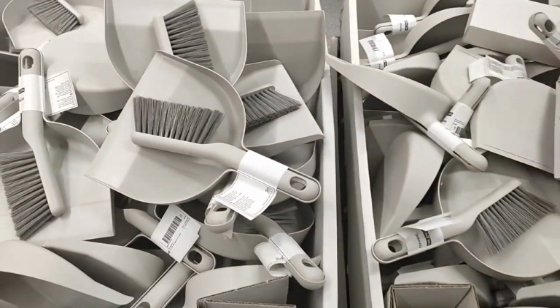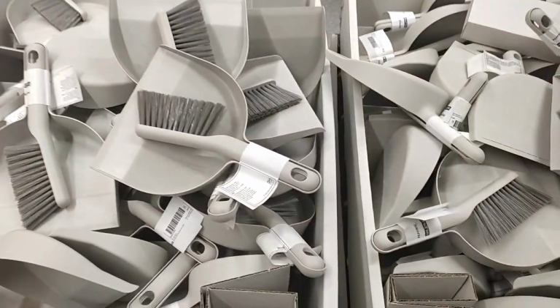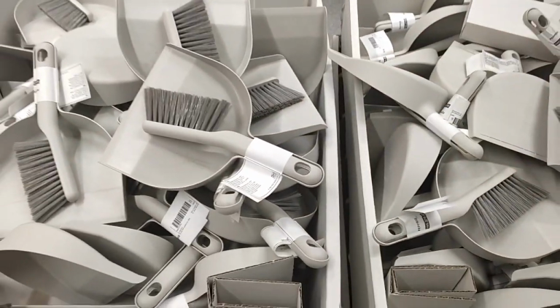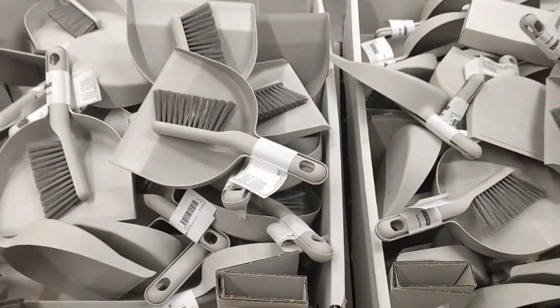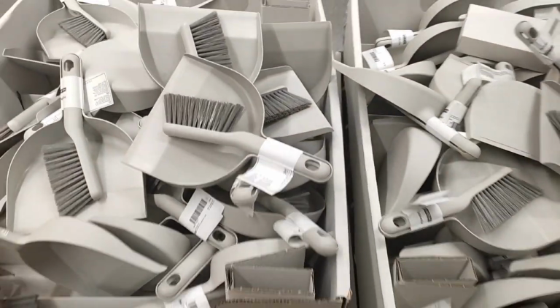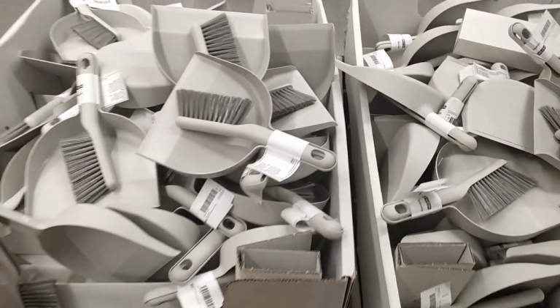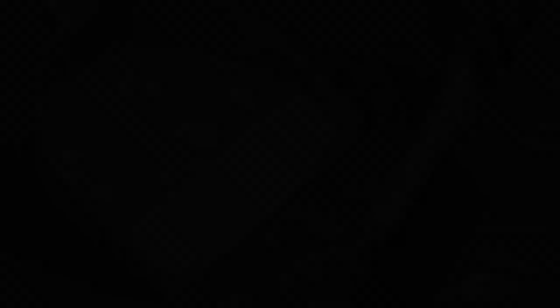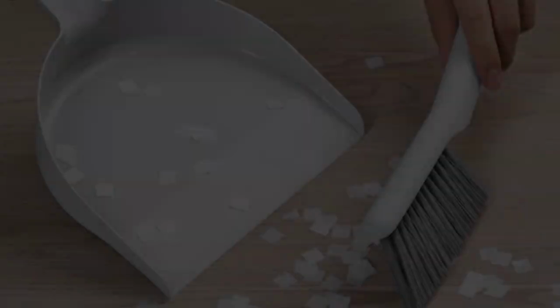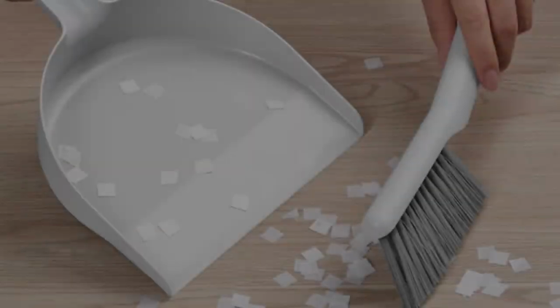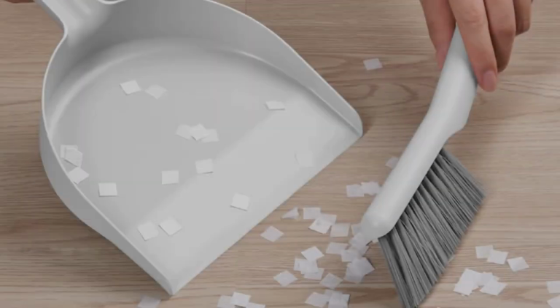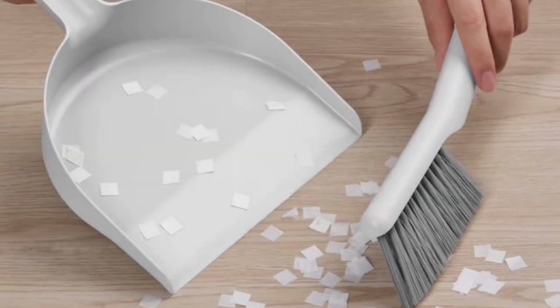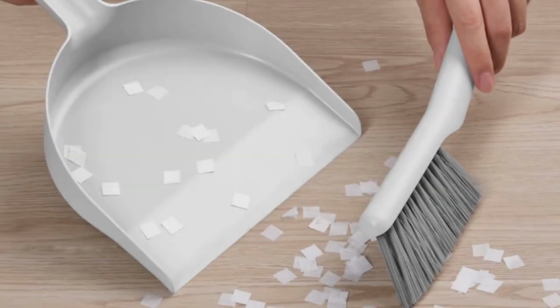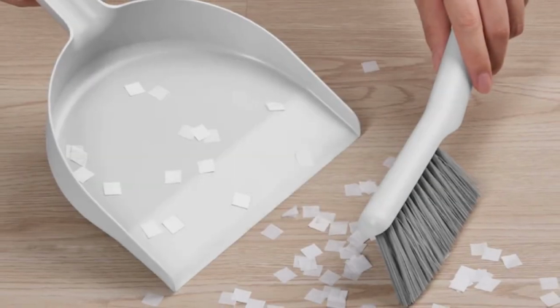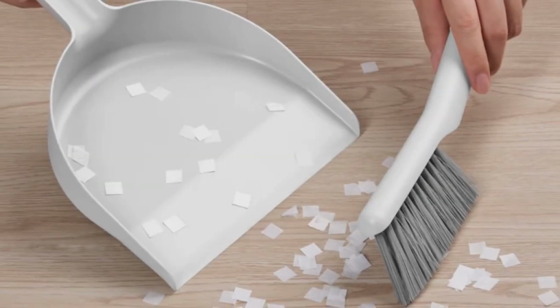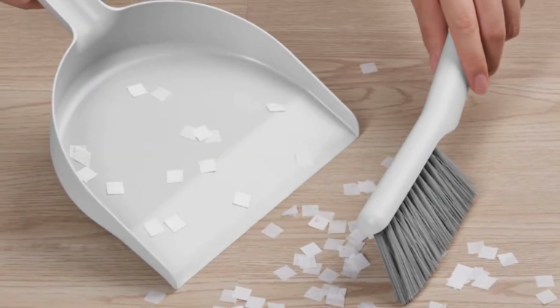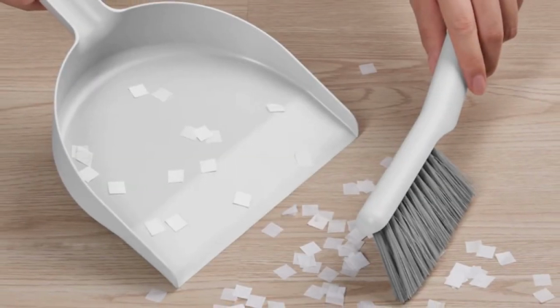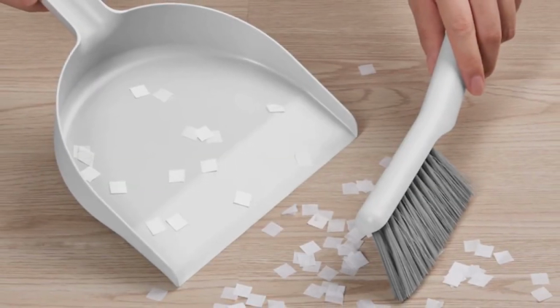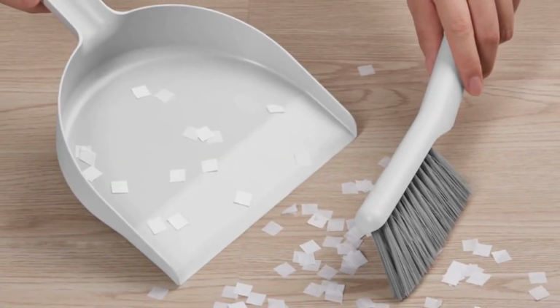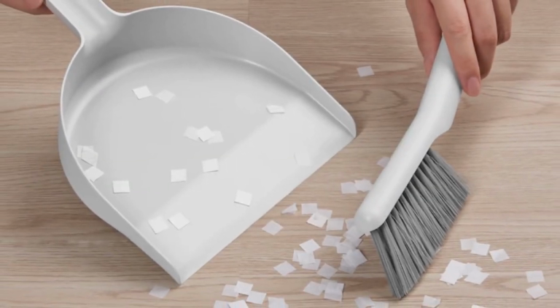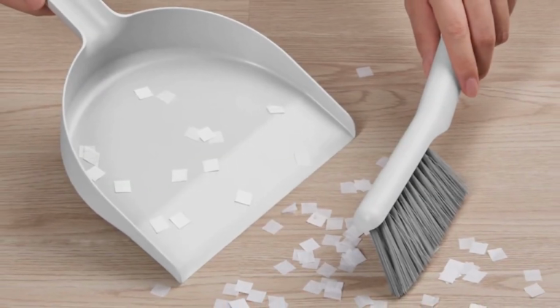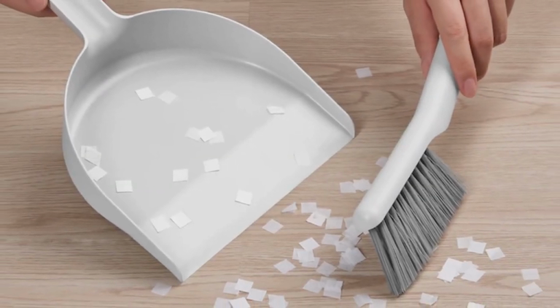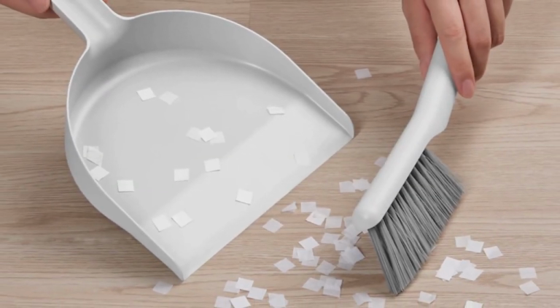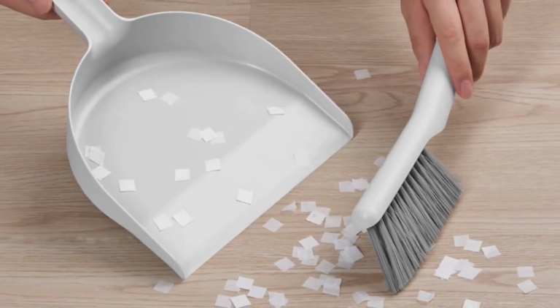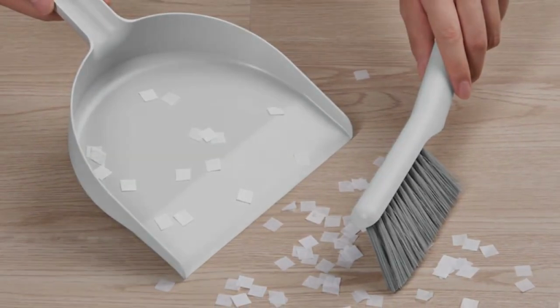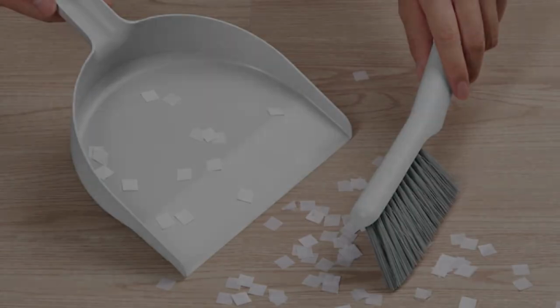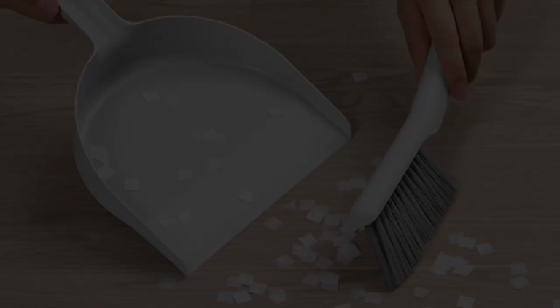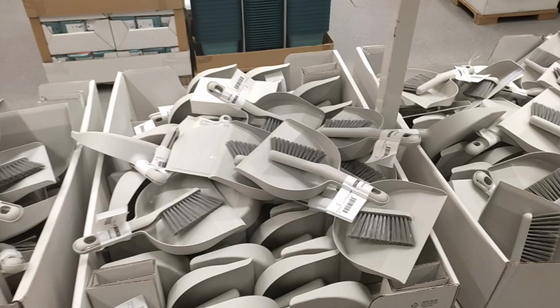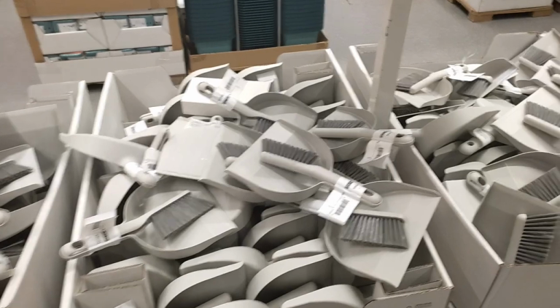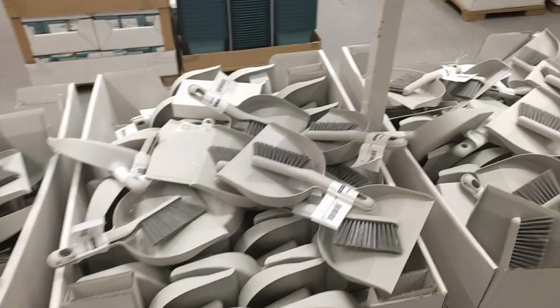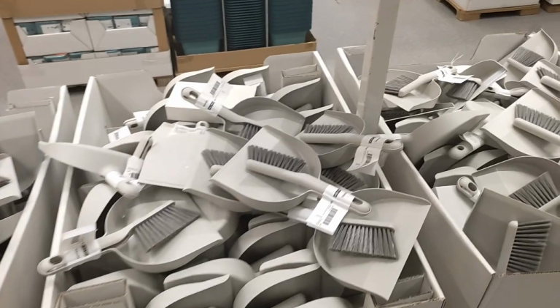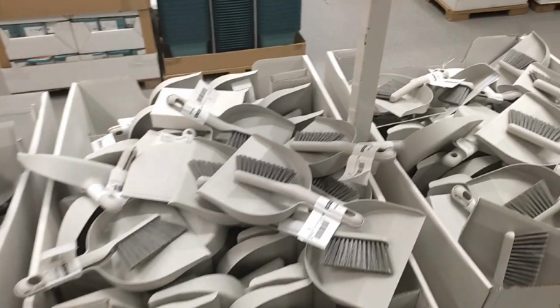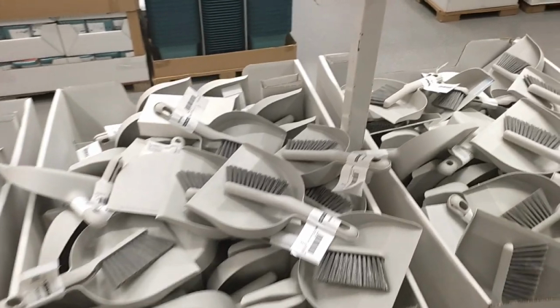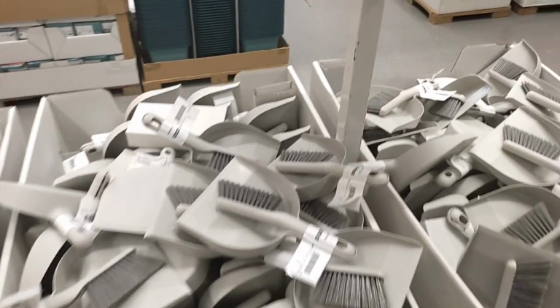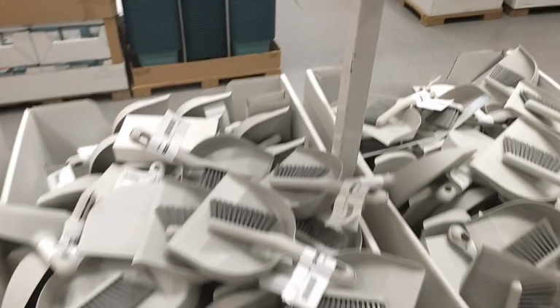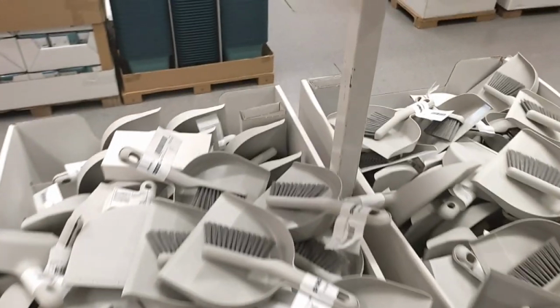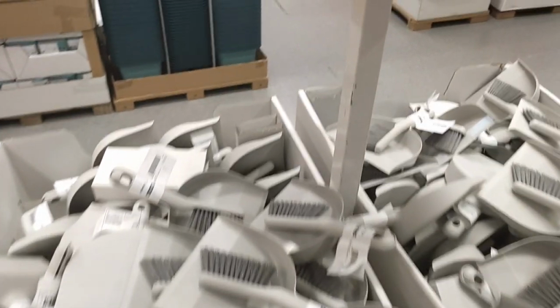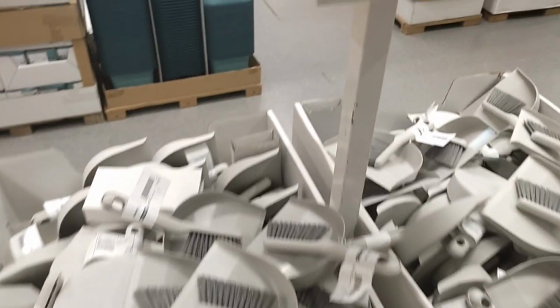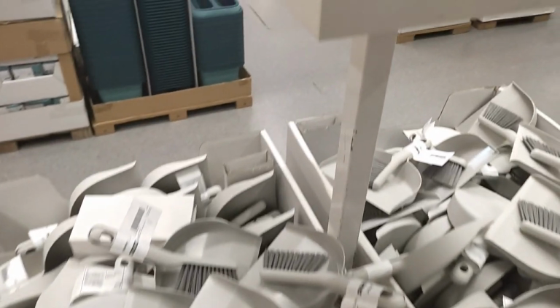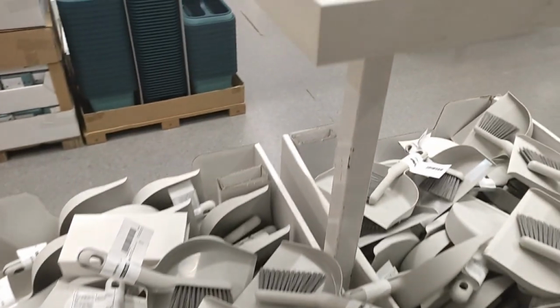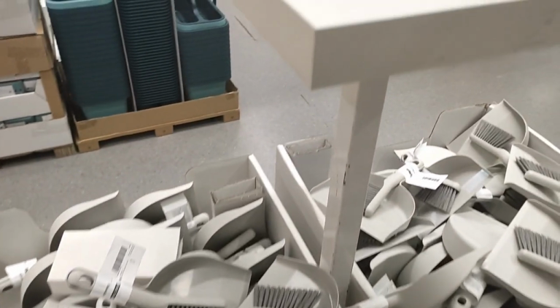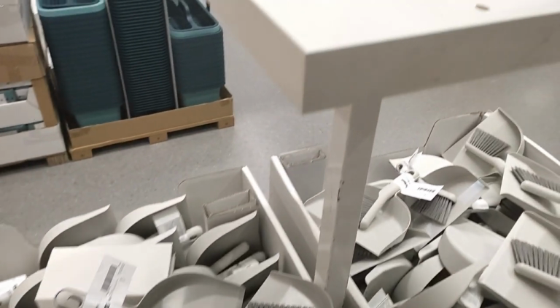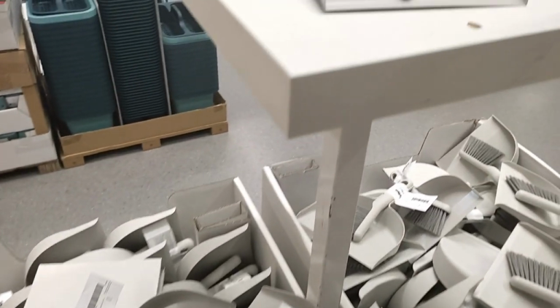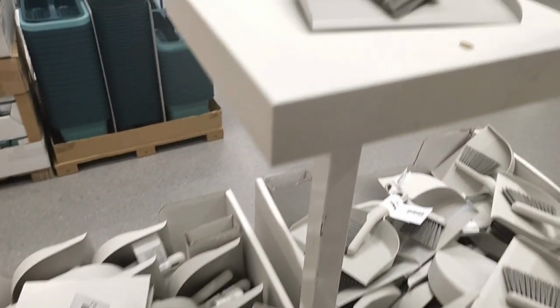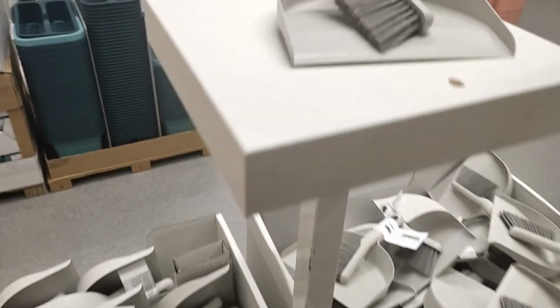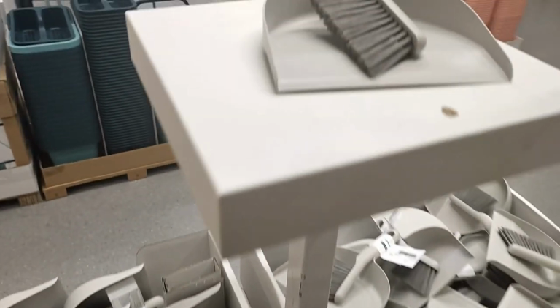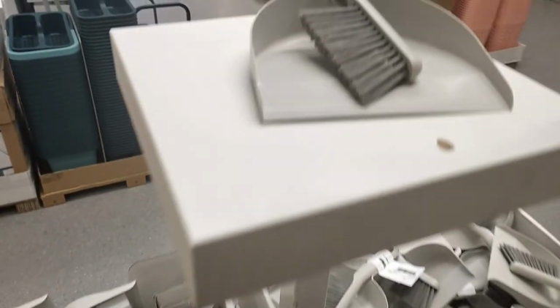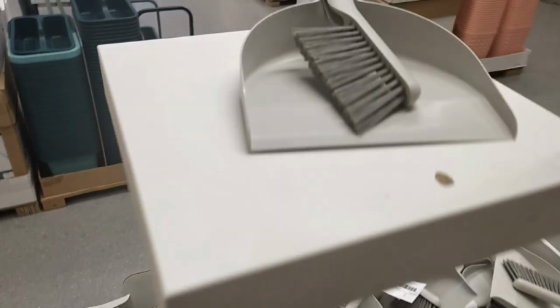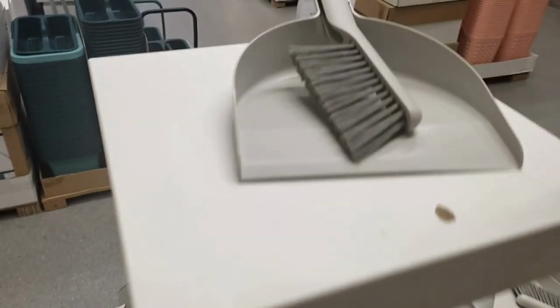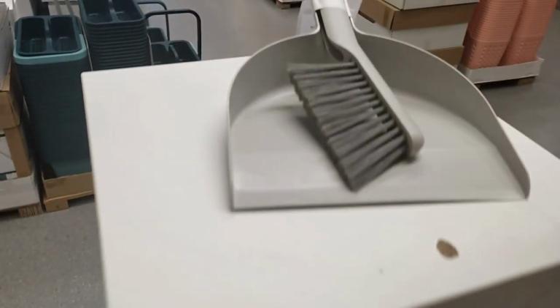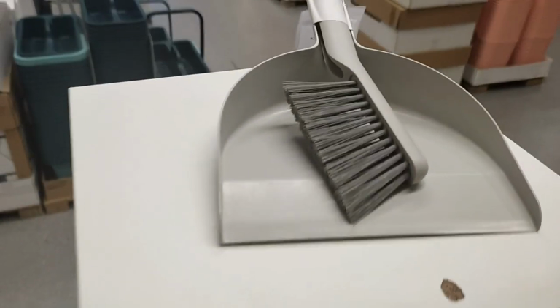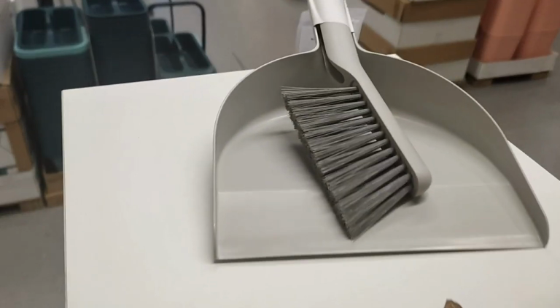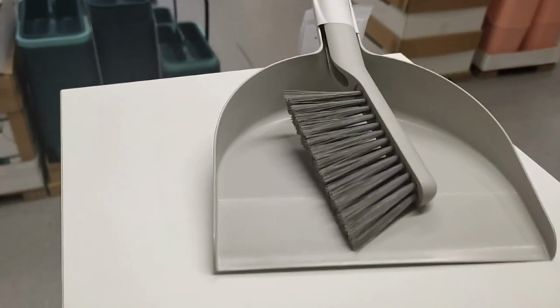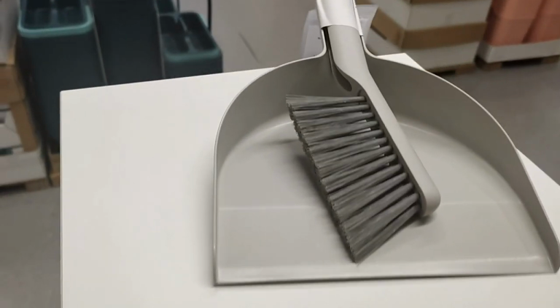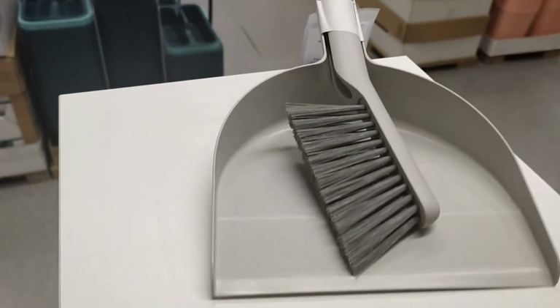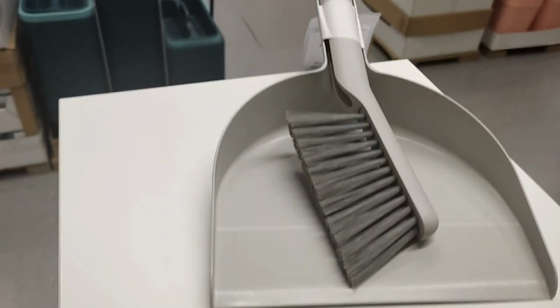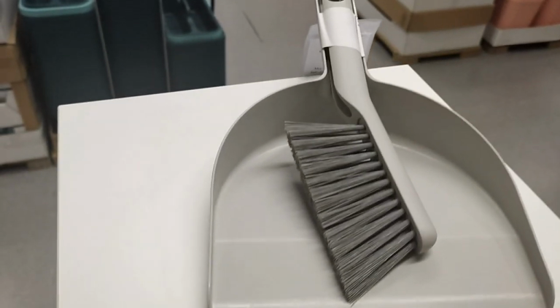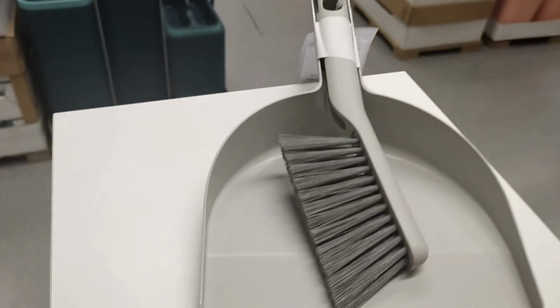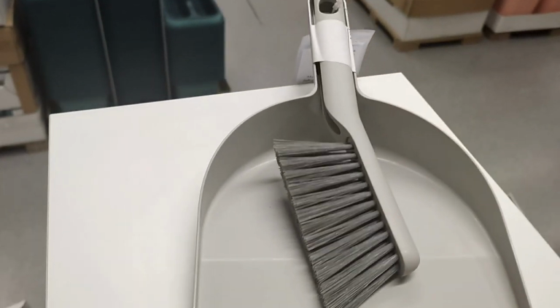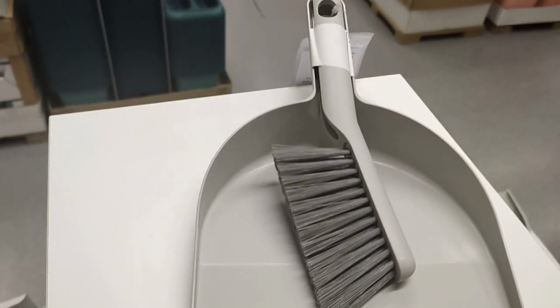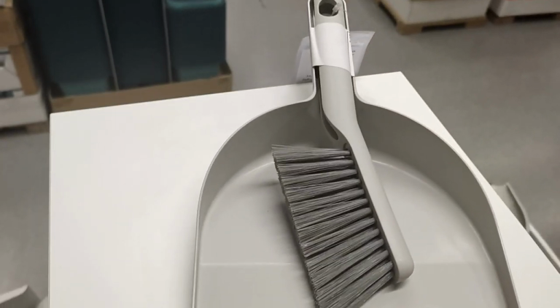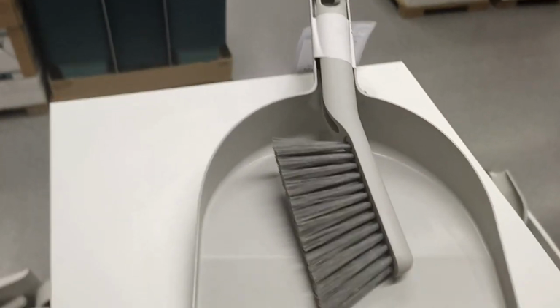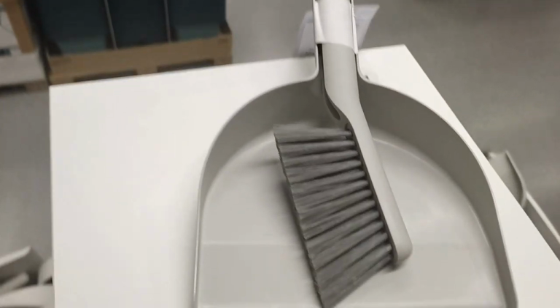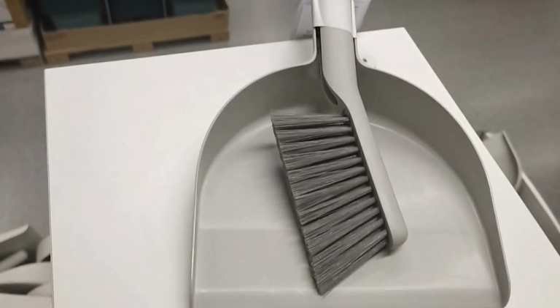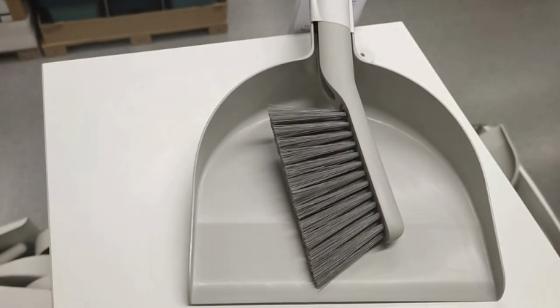The brush conveniently attaches to the dustpan, allowing for effortless storage and easy access whenever you need it.